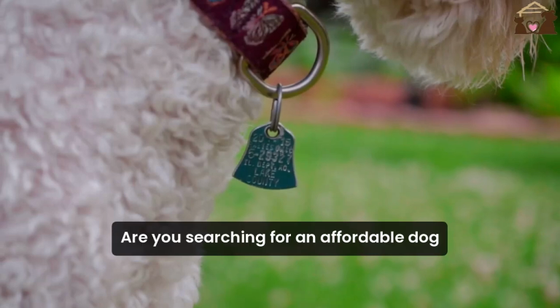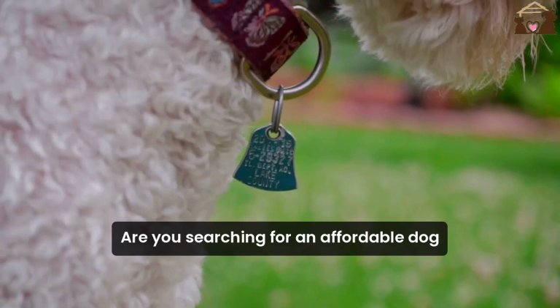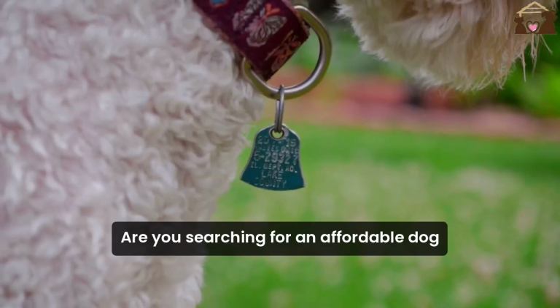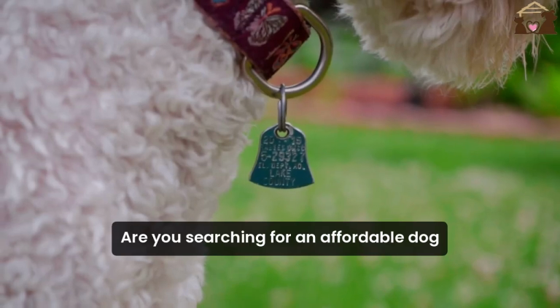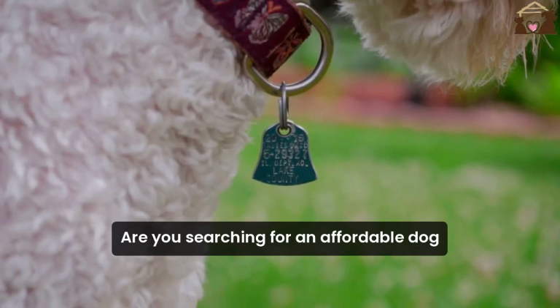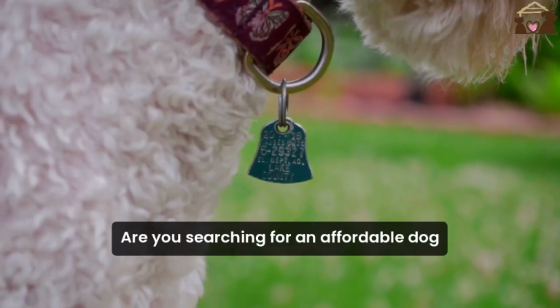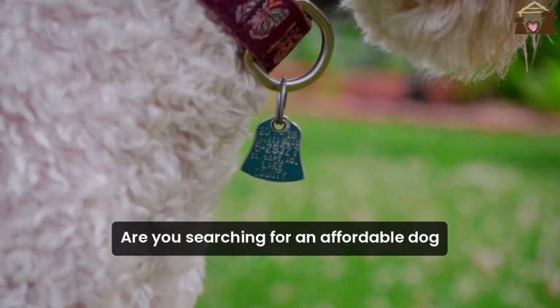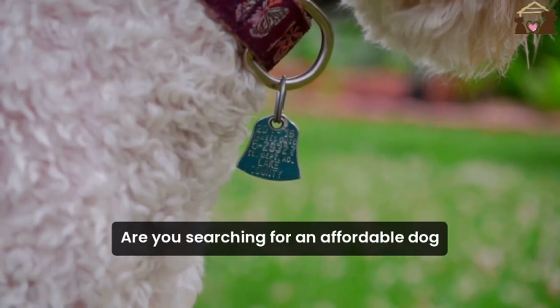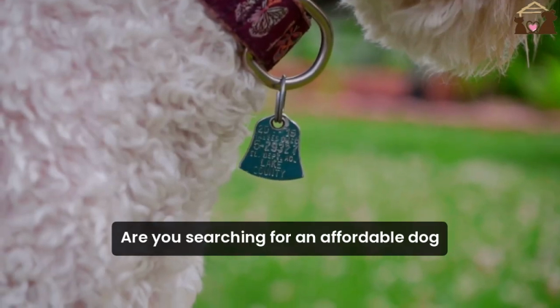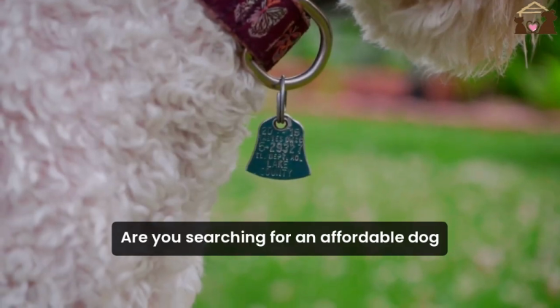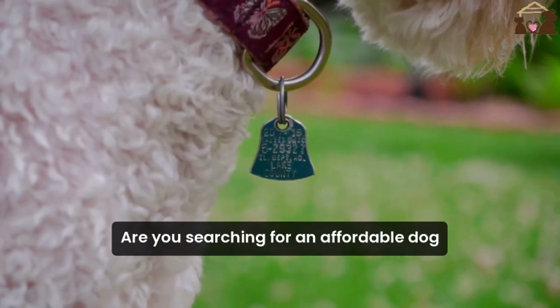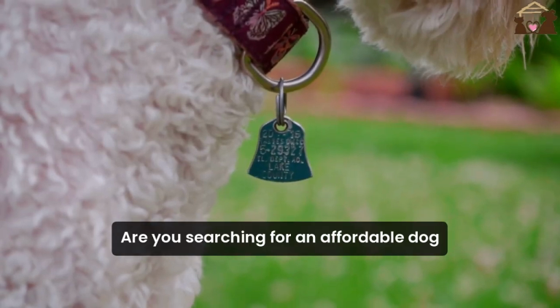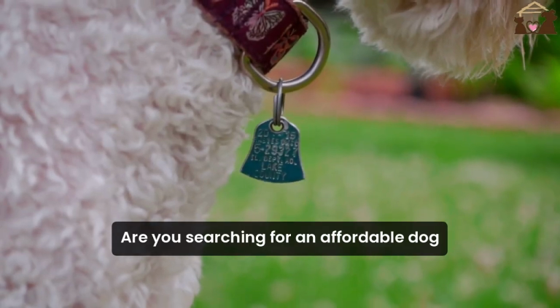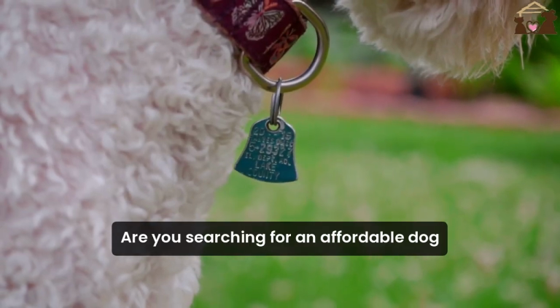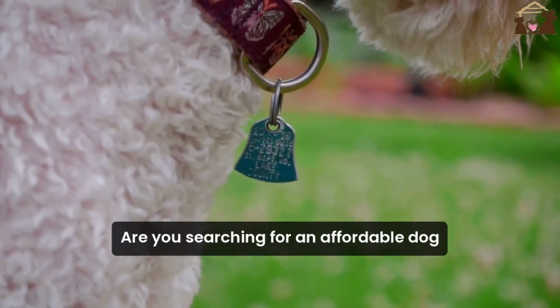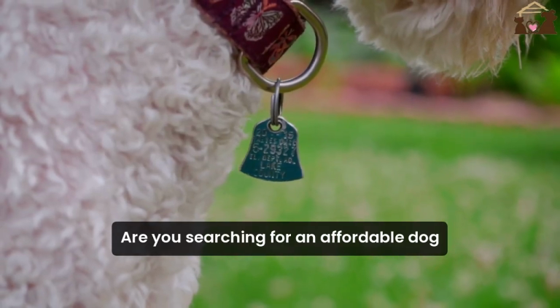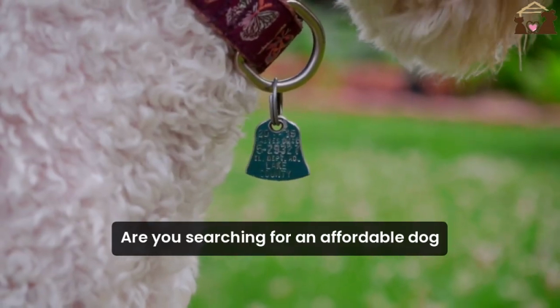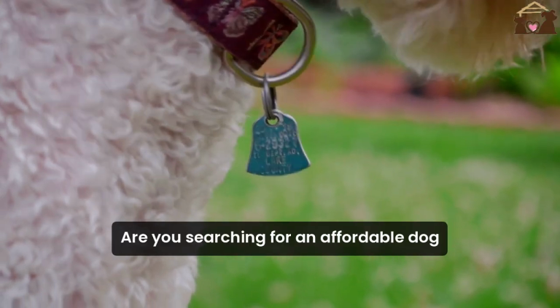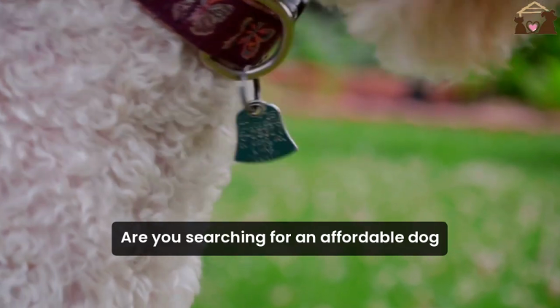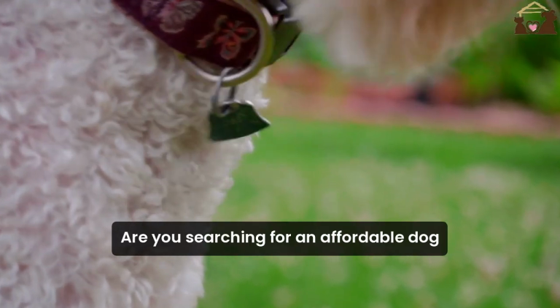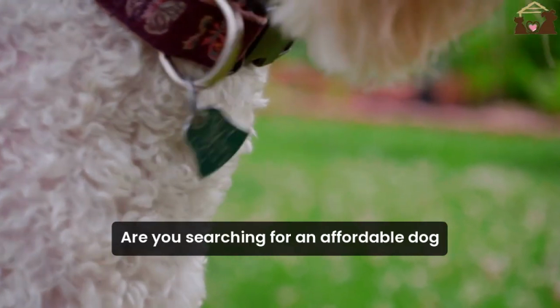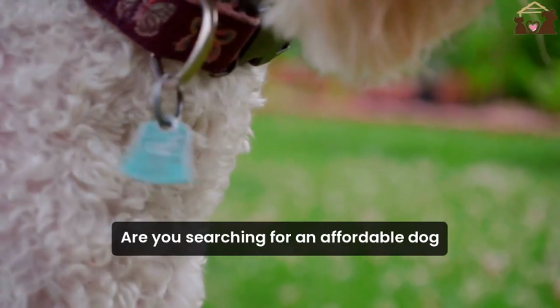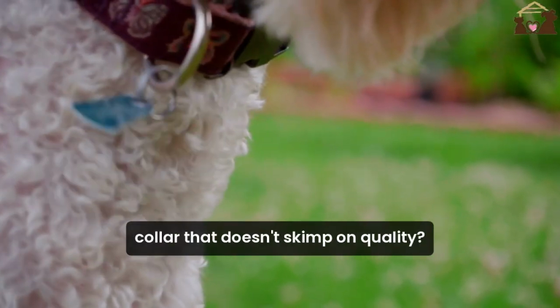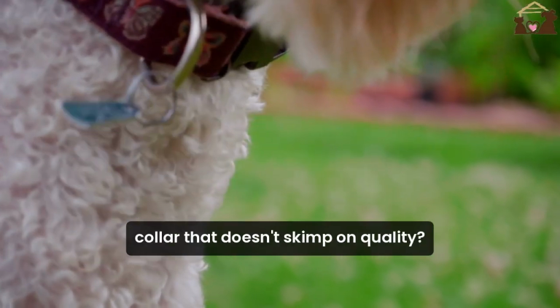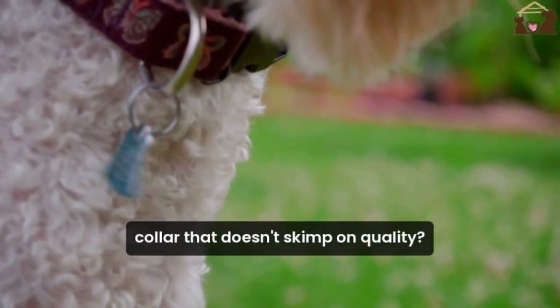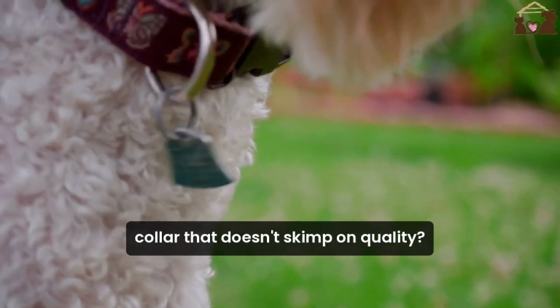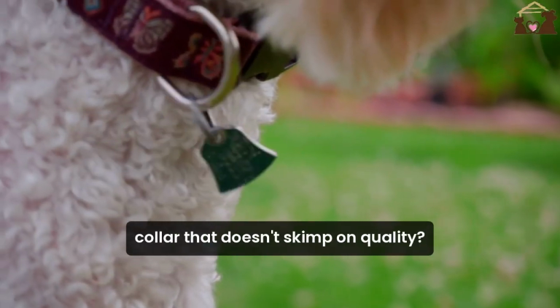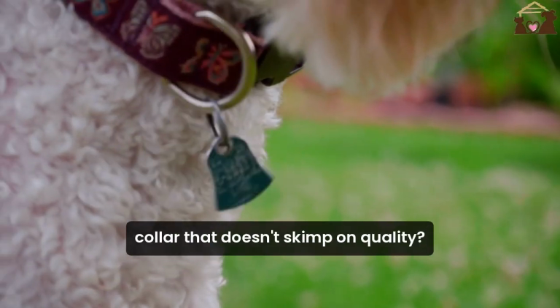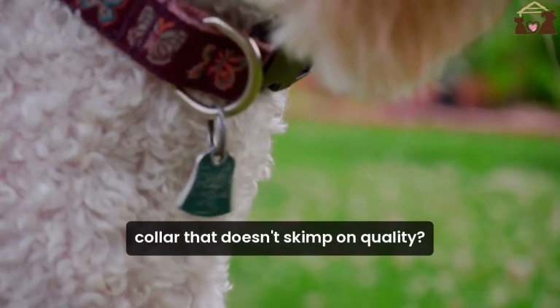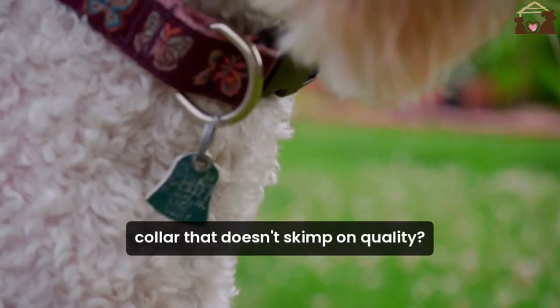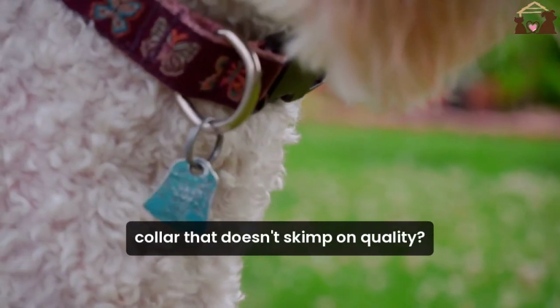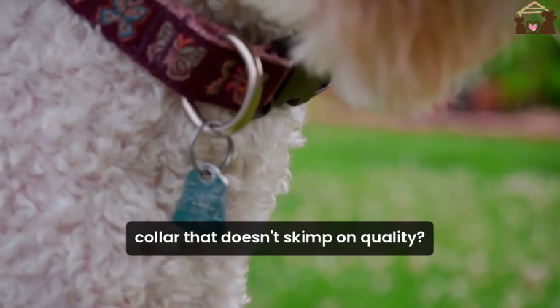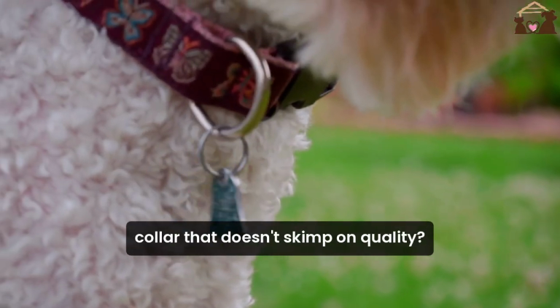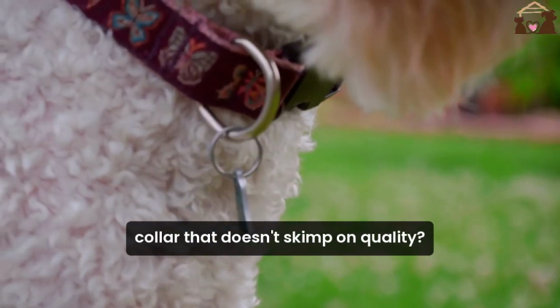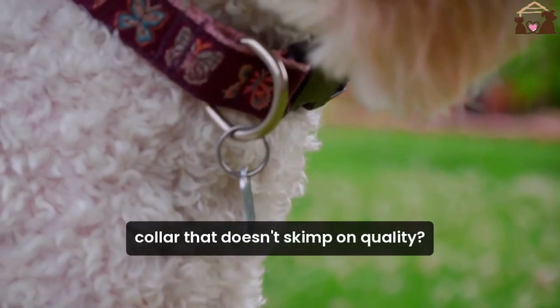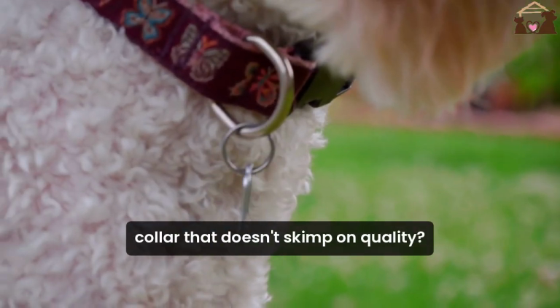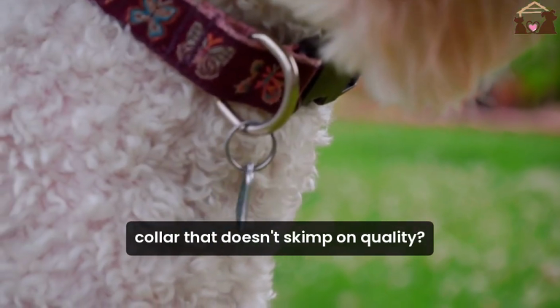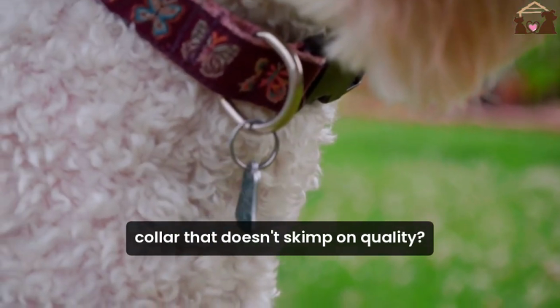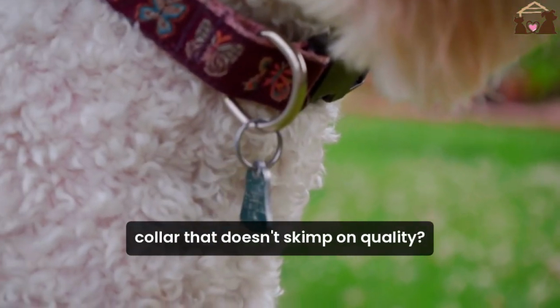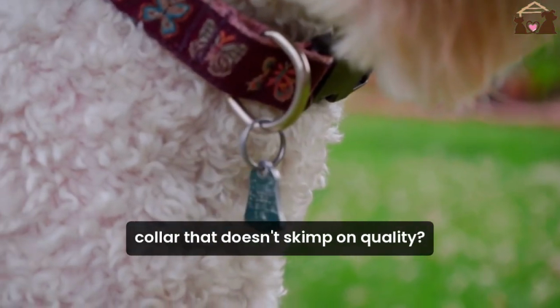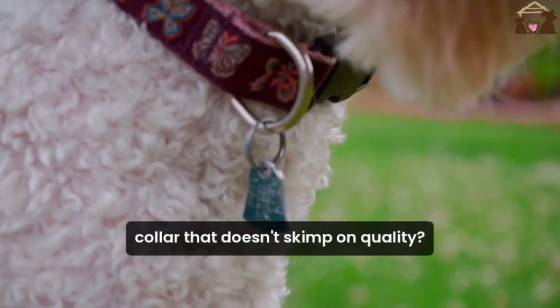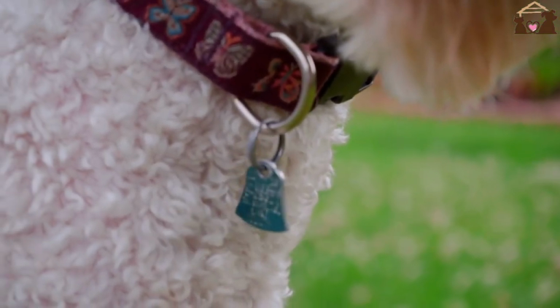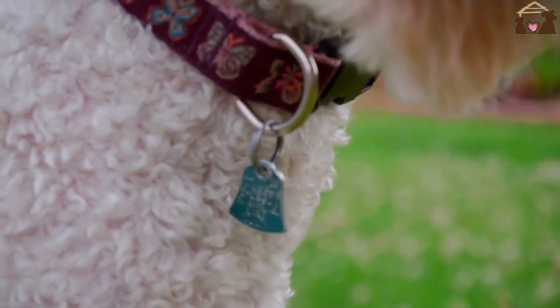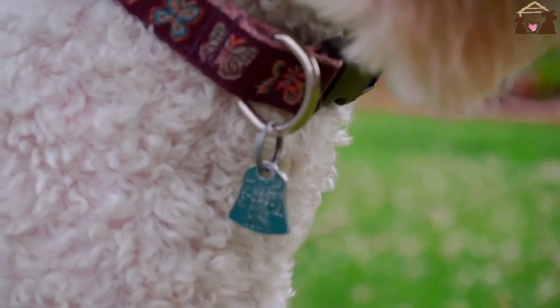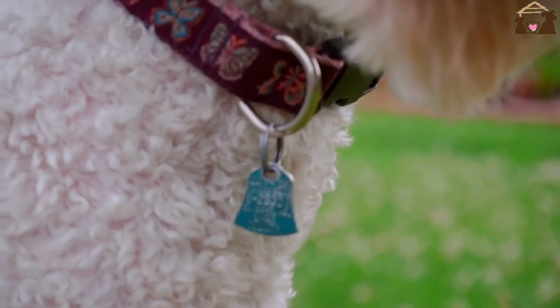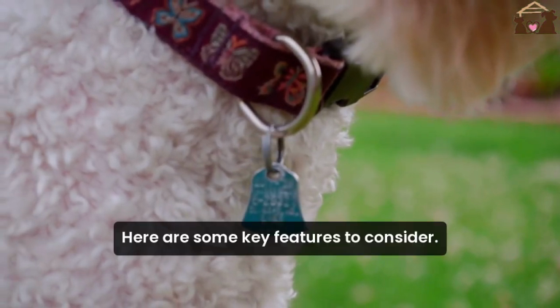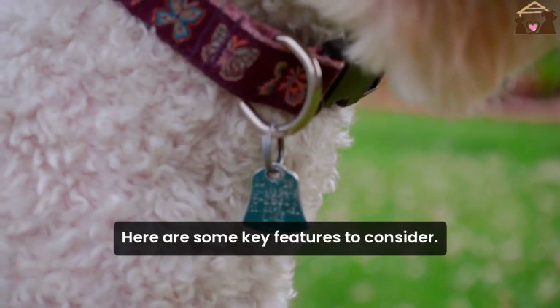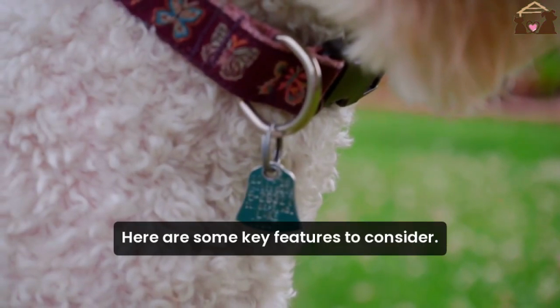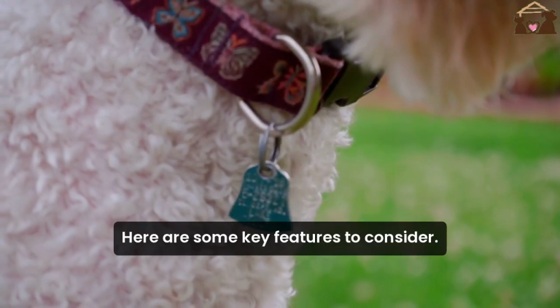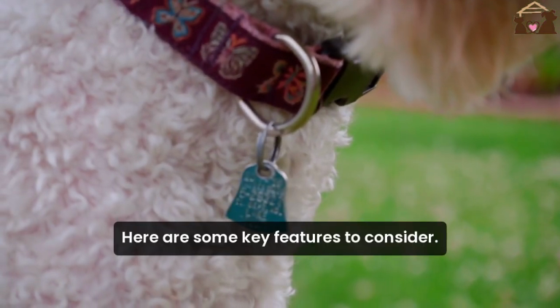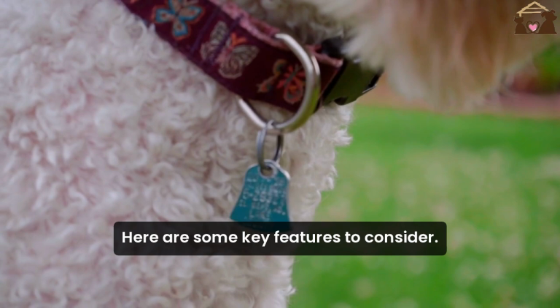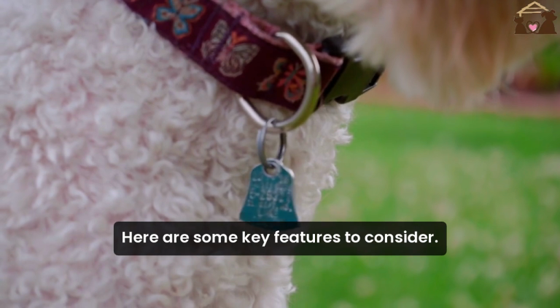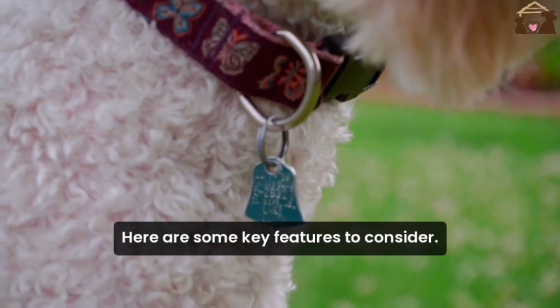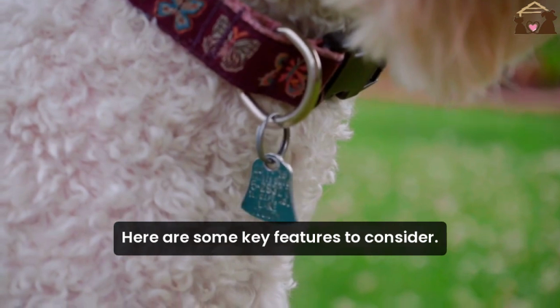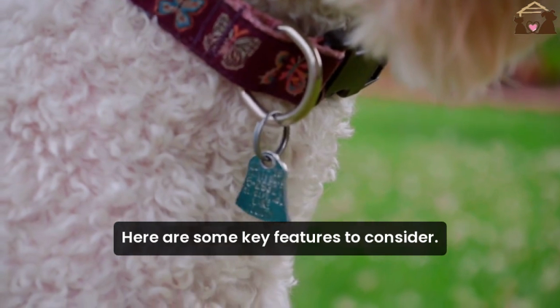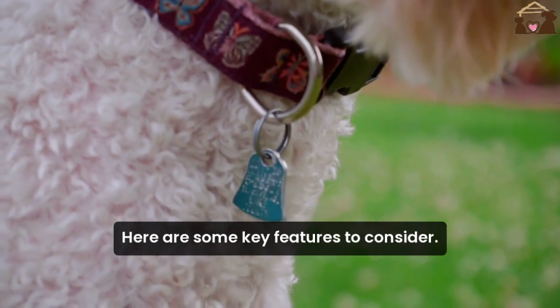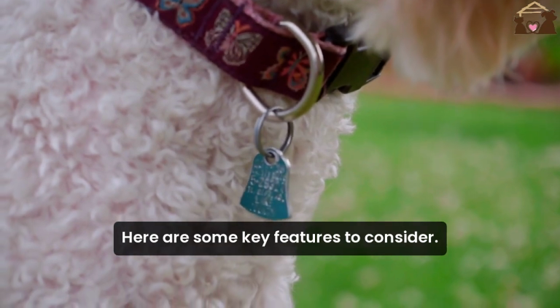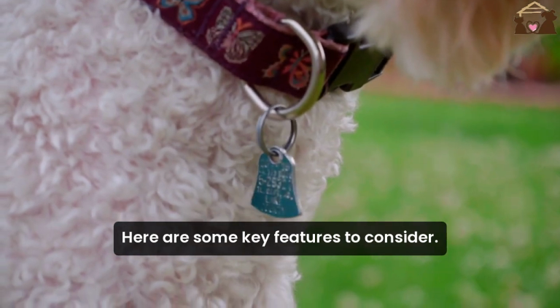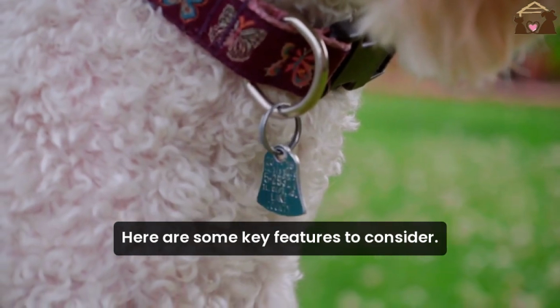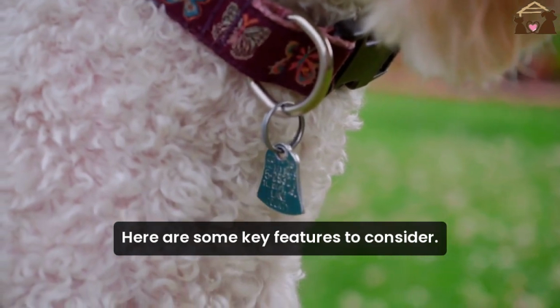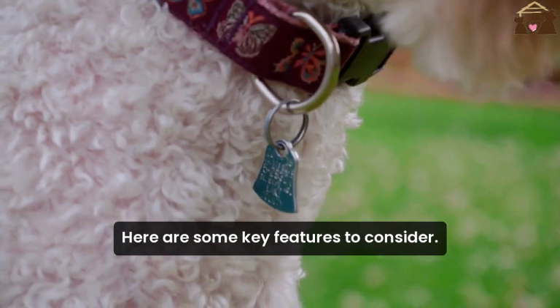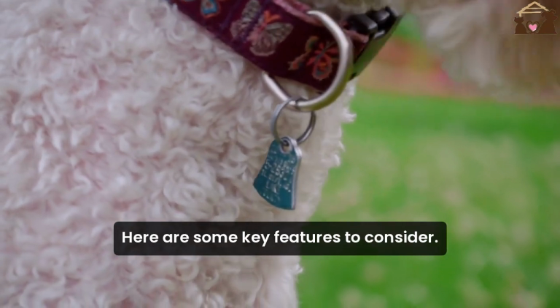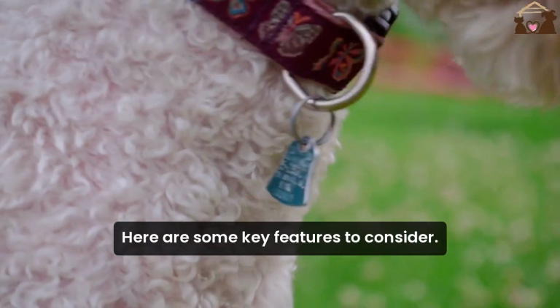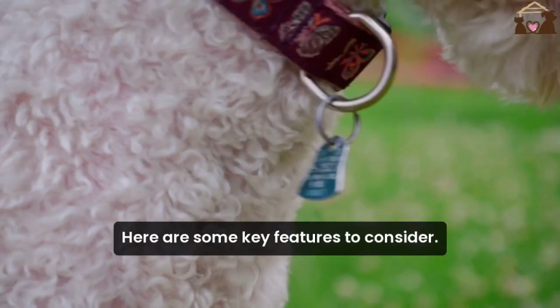Are you searching for an affordable dog collar that doesn't skimp on quality? Here are some key features to consider.